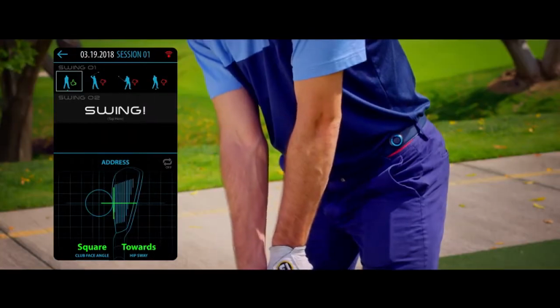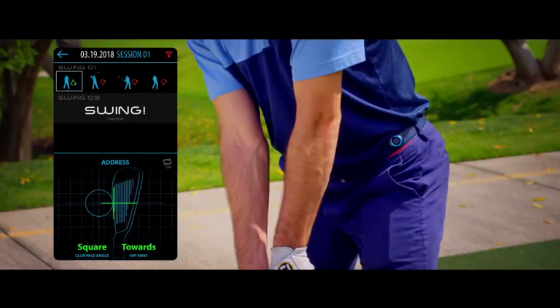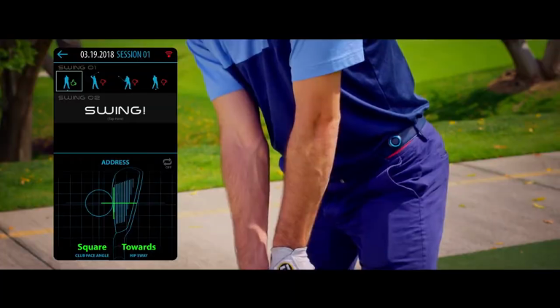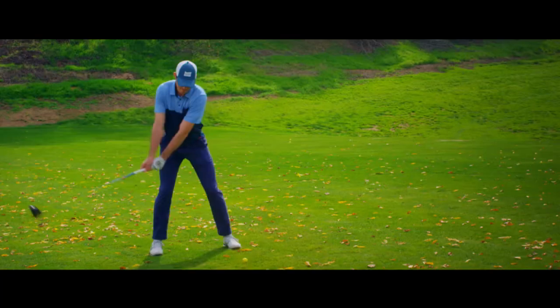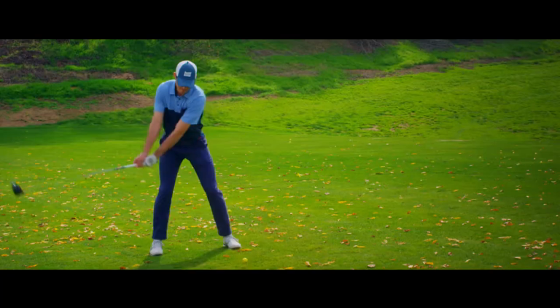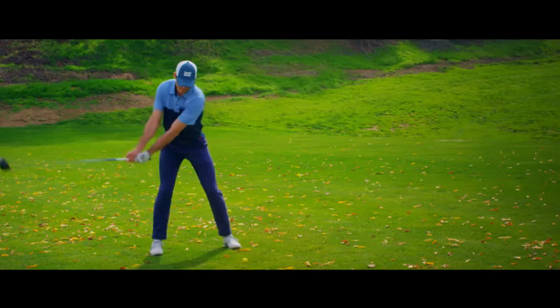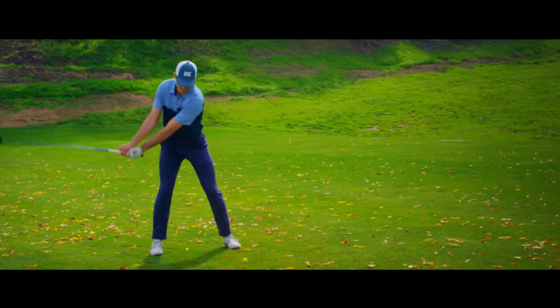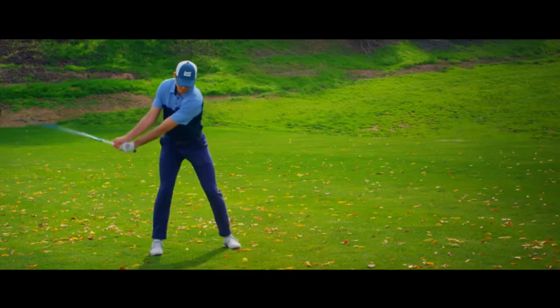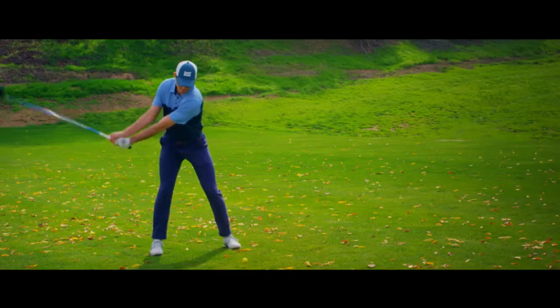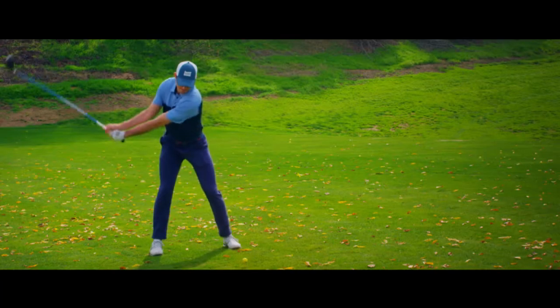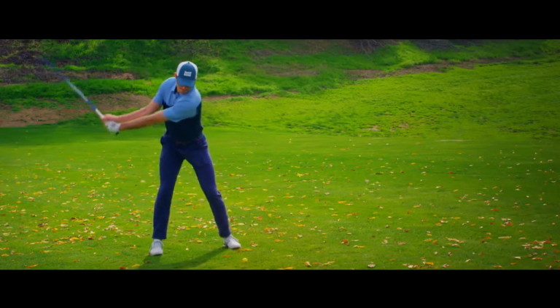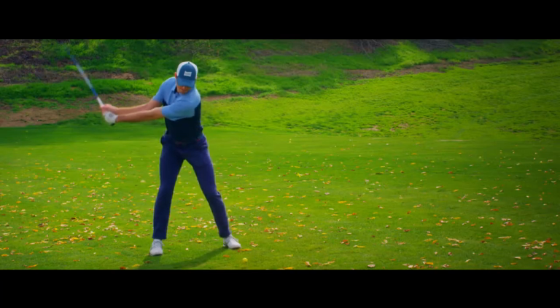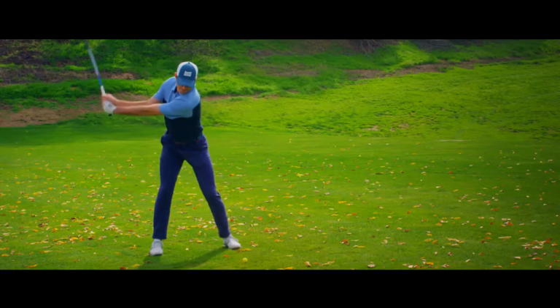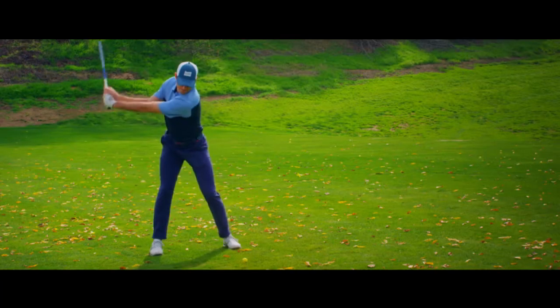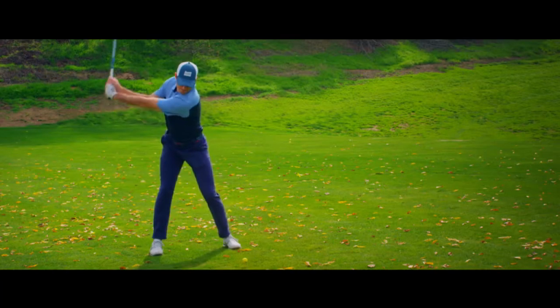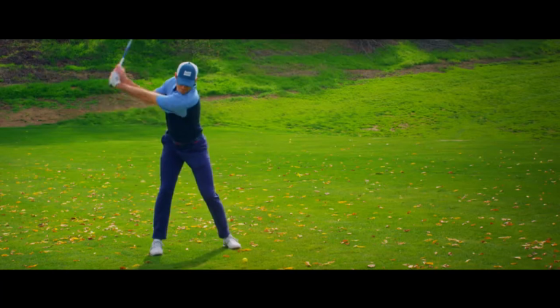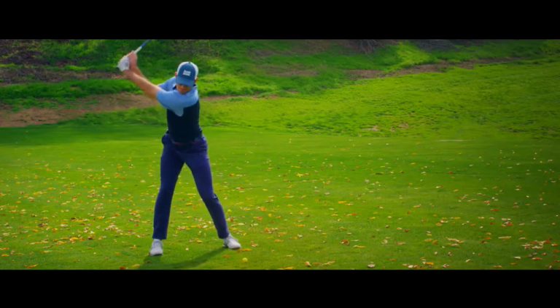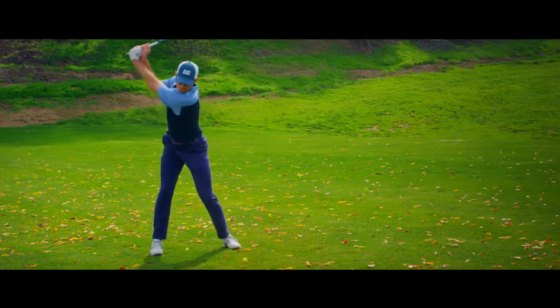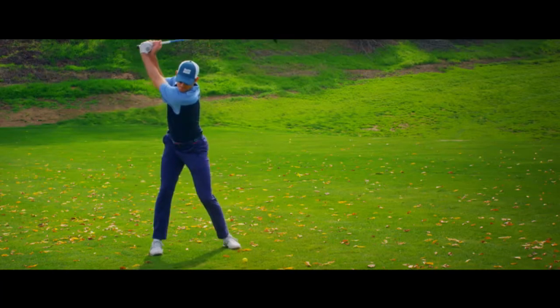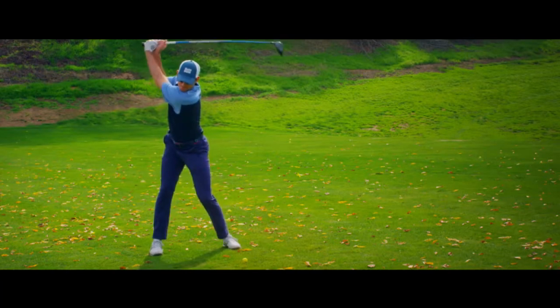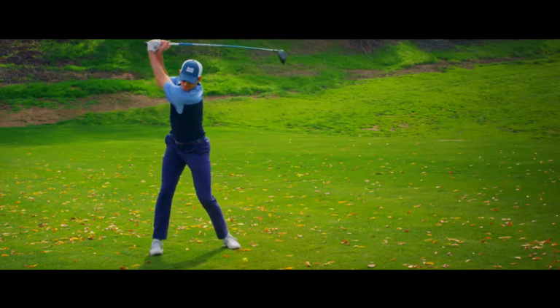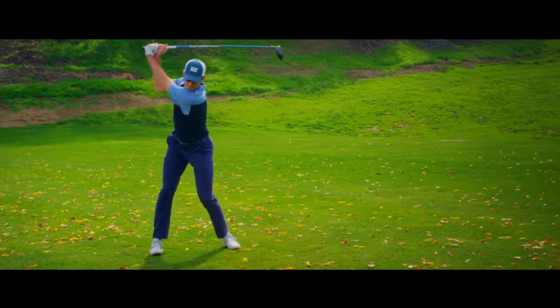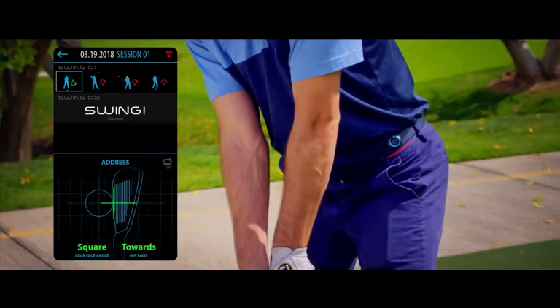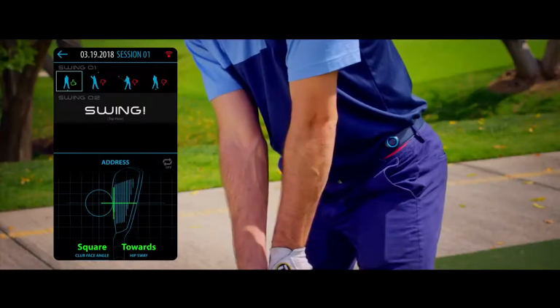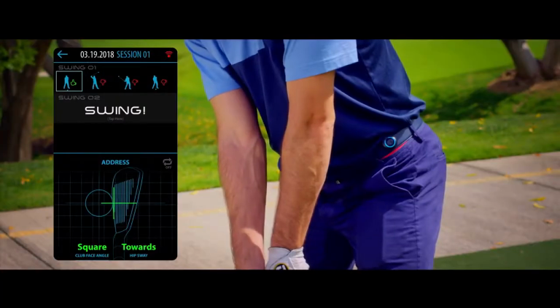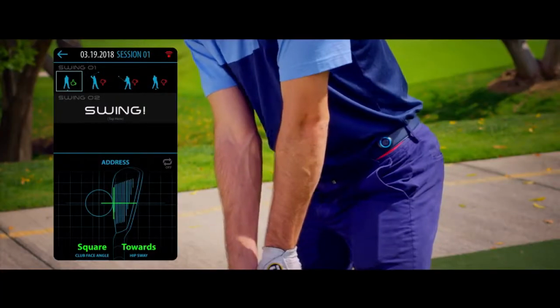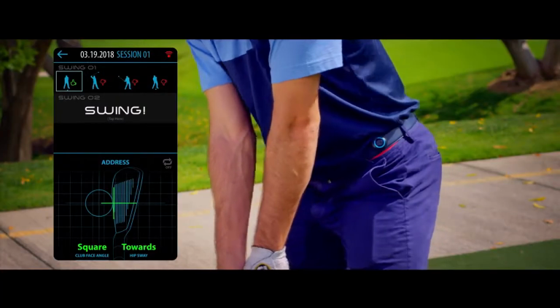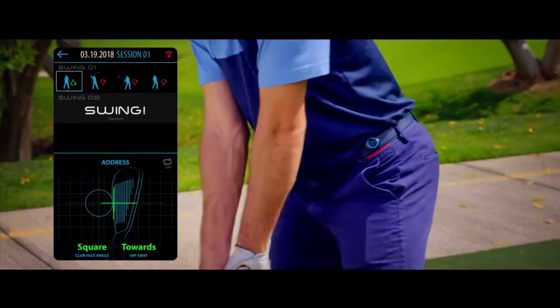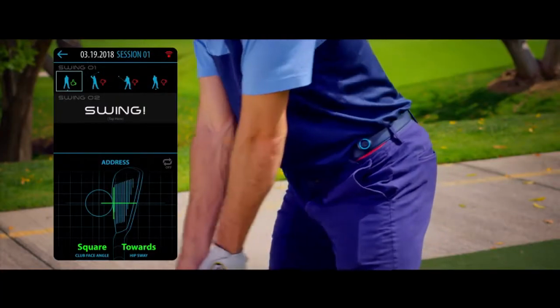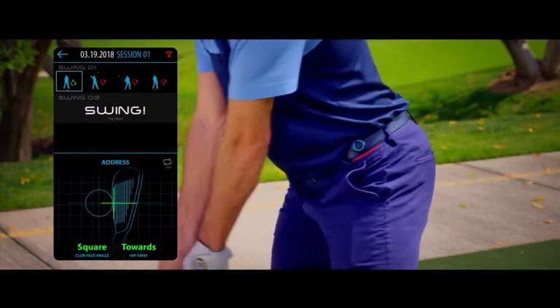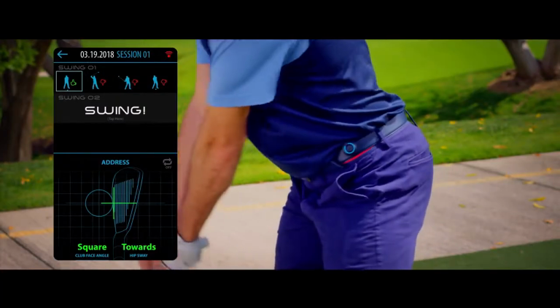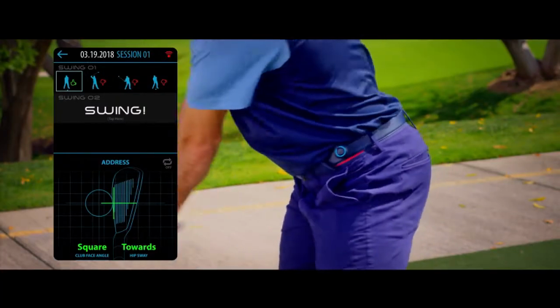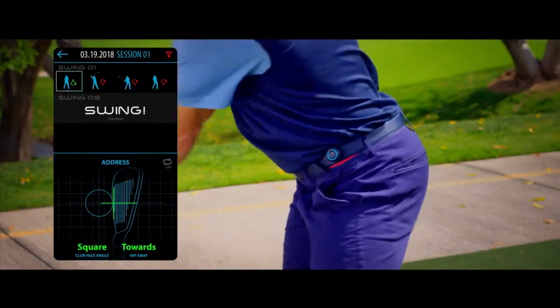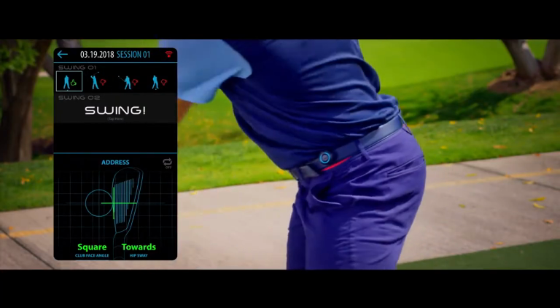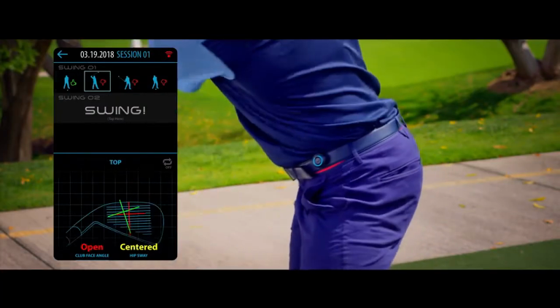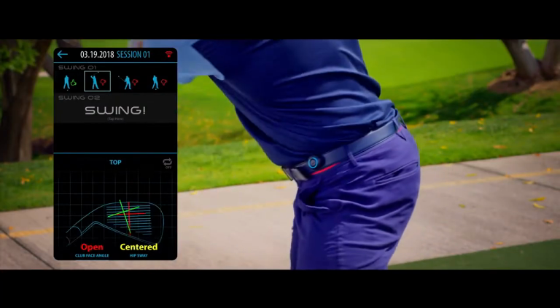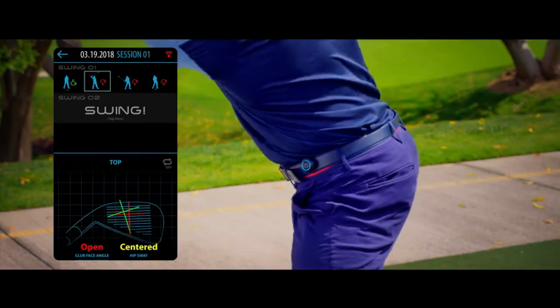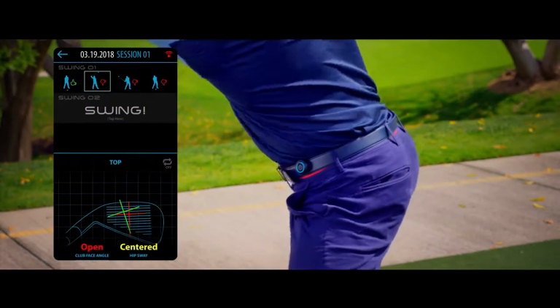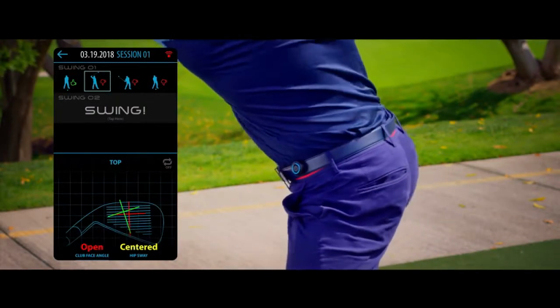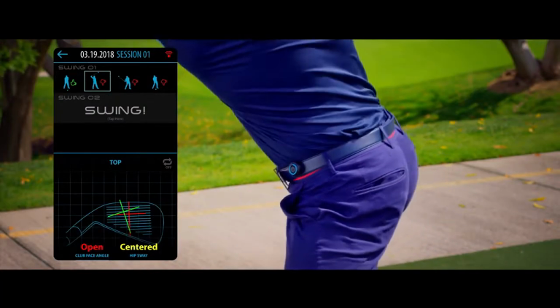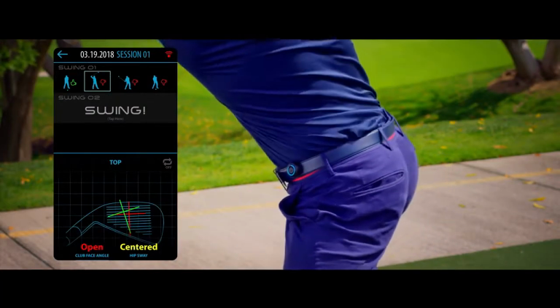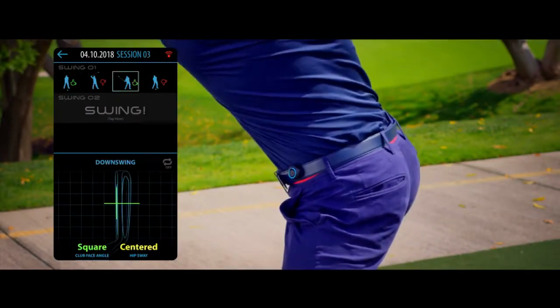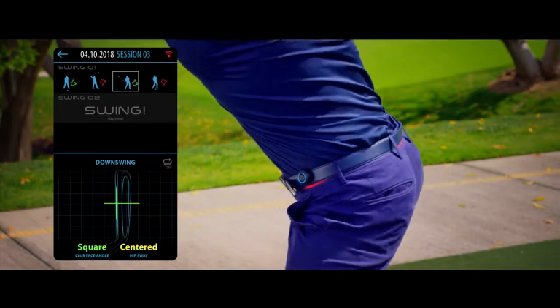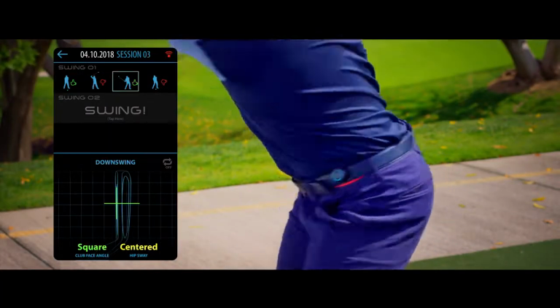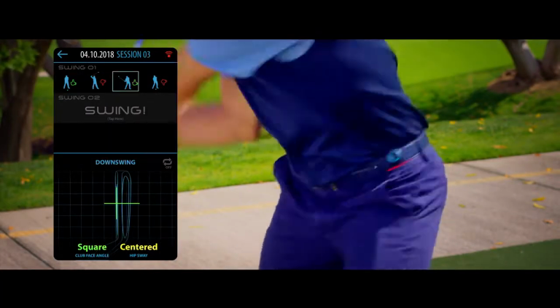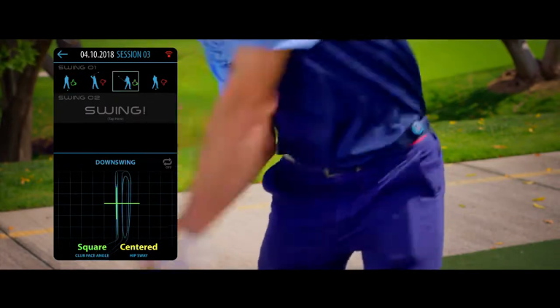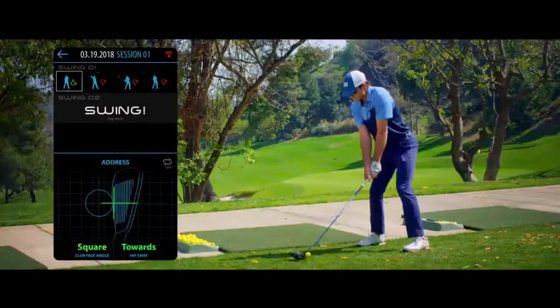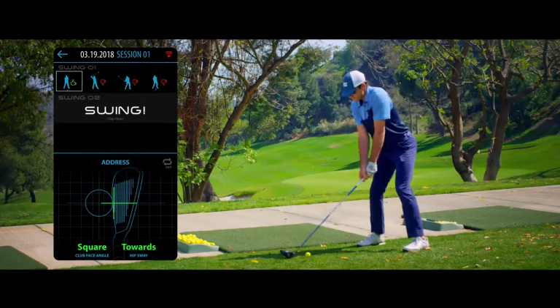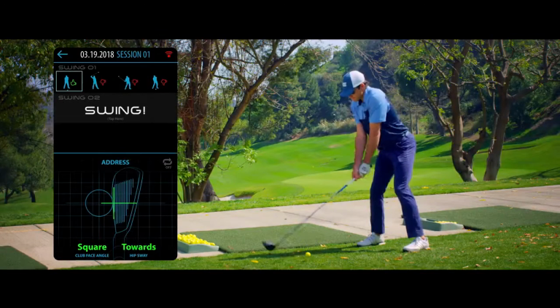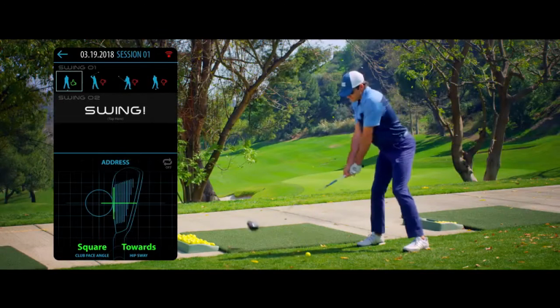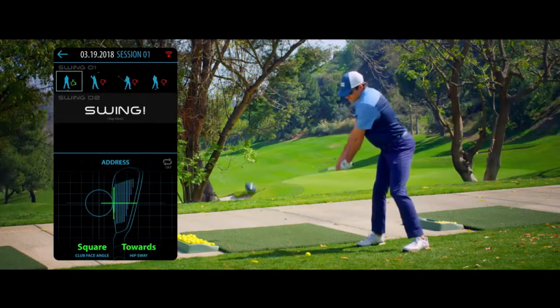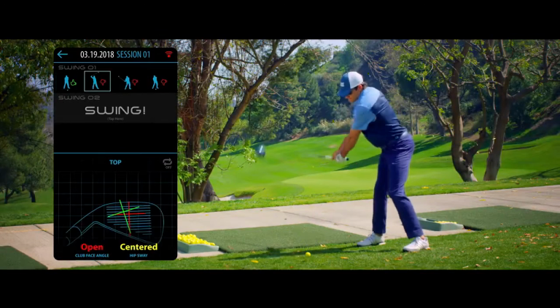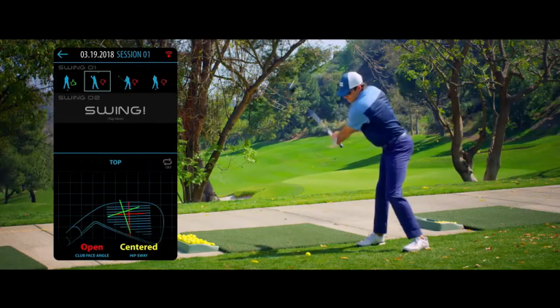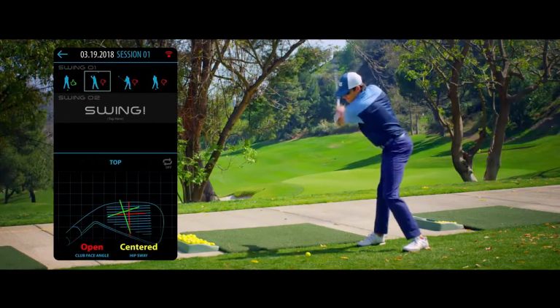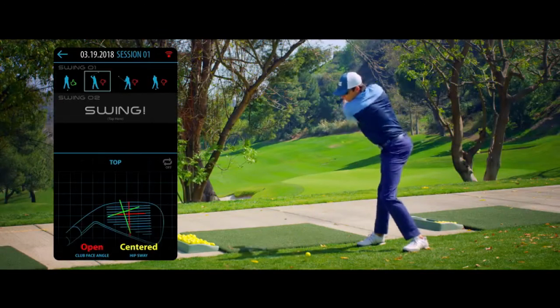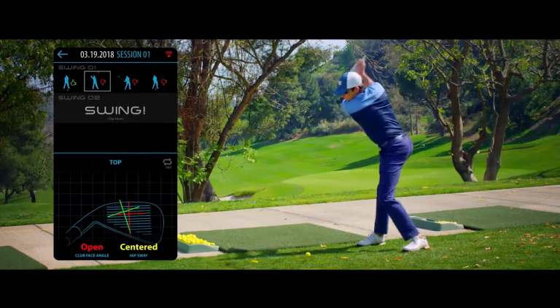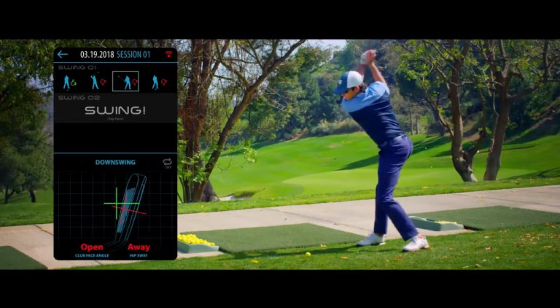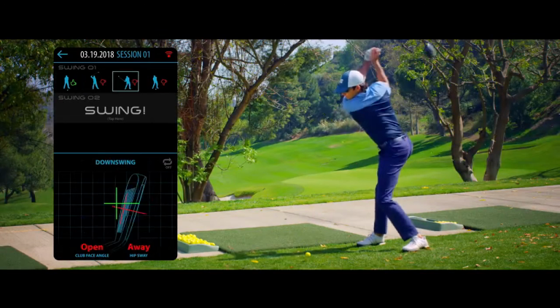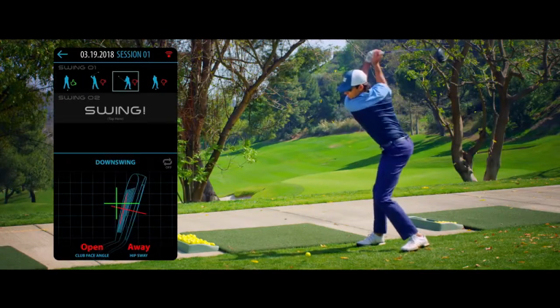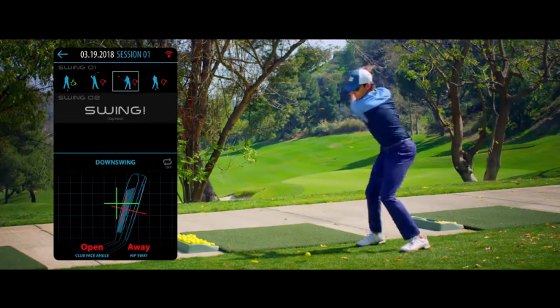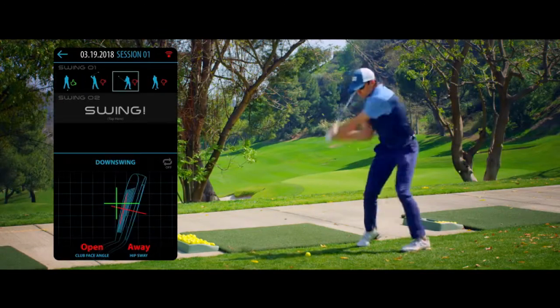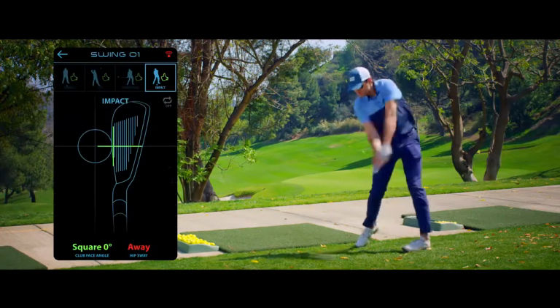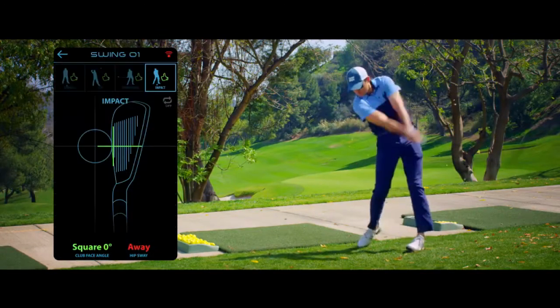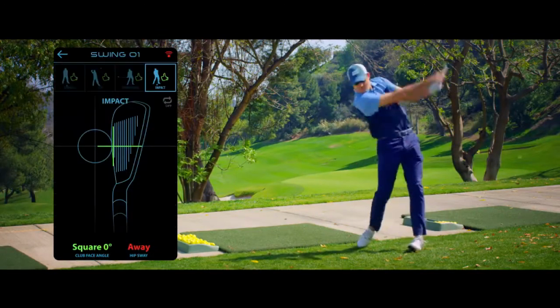The club sensor shows the complete snapshot of your swing from top of the swing, downswing, and the moment of impact.